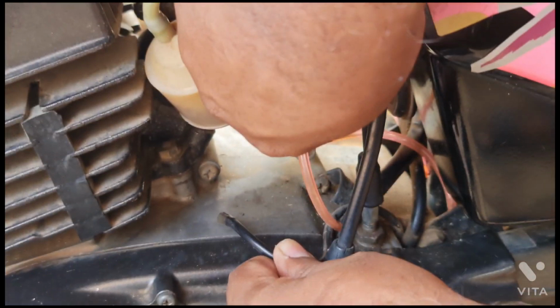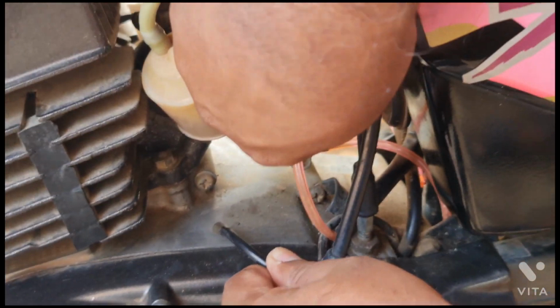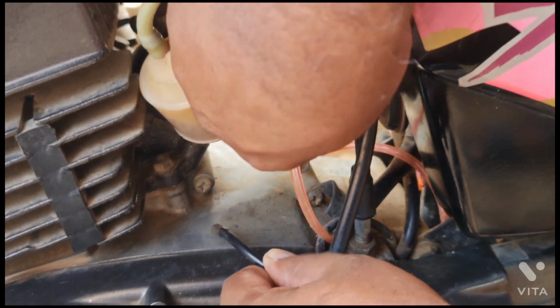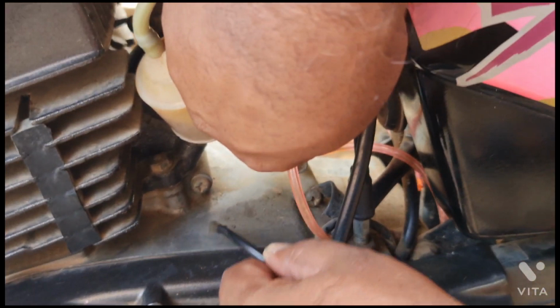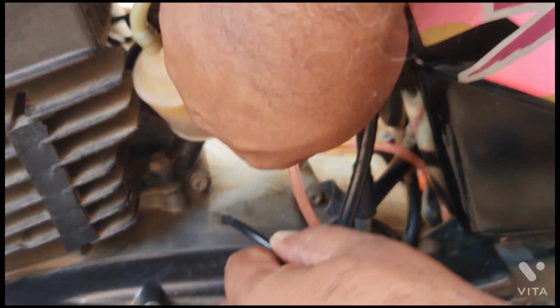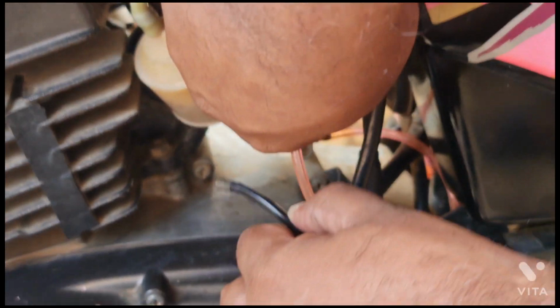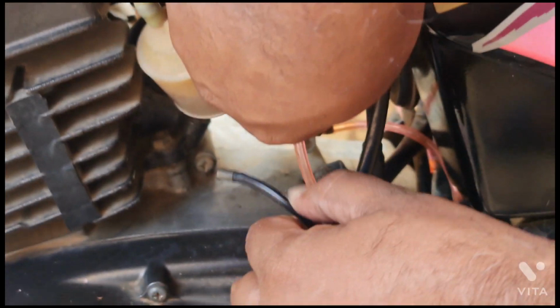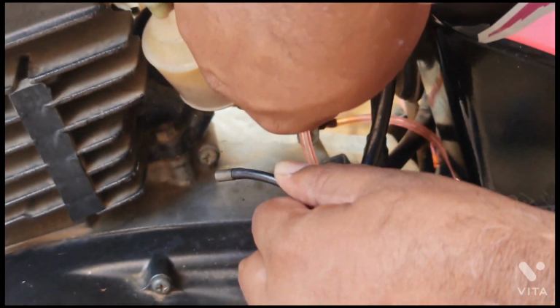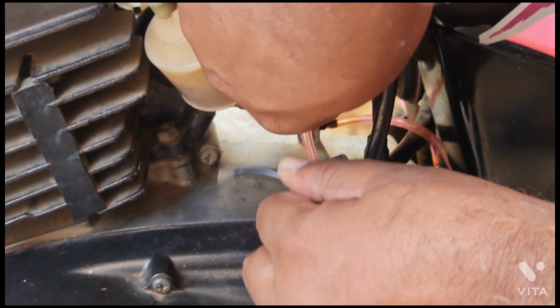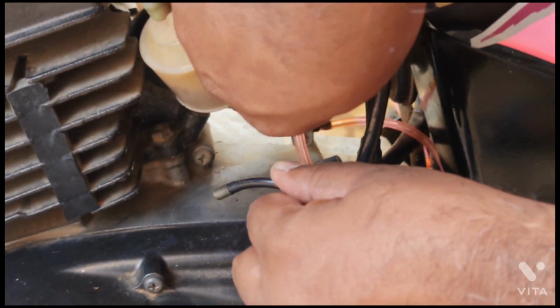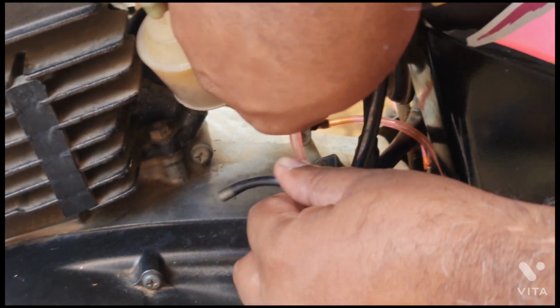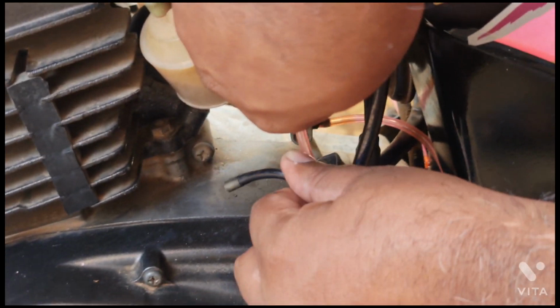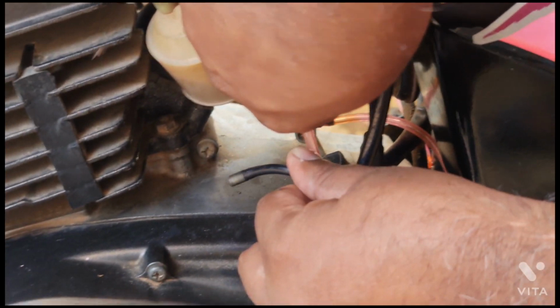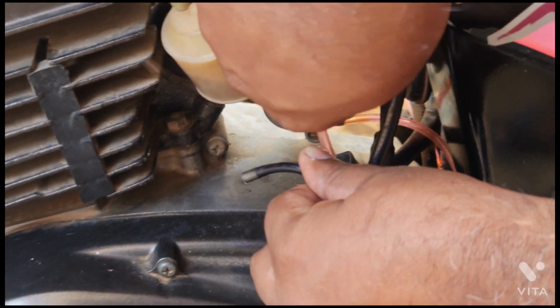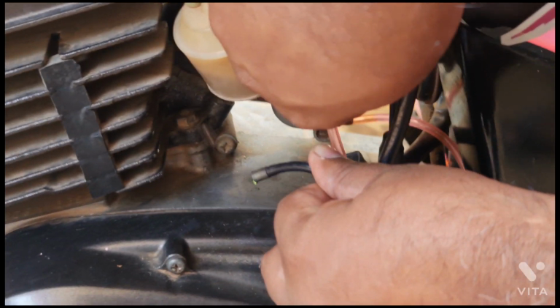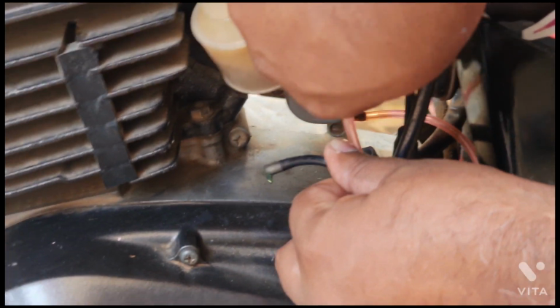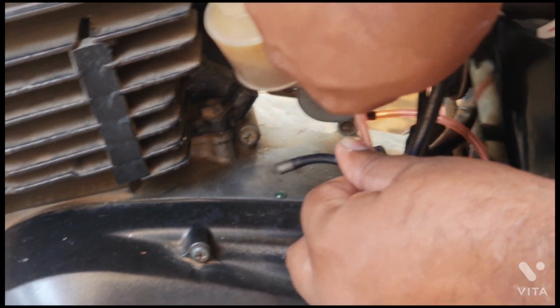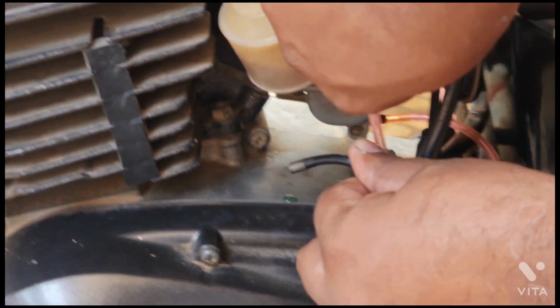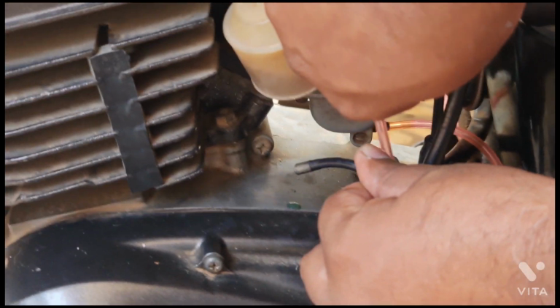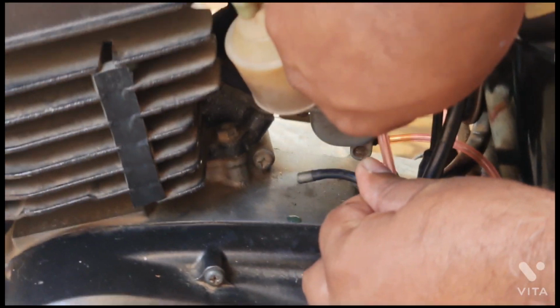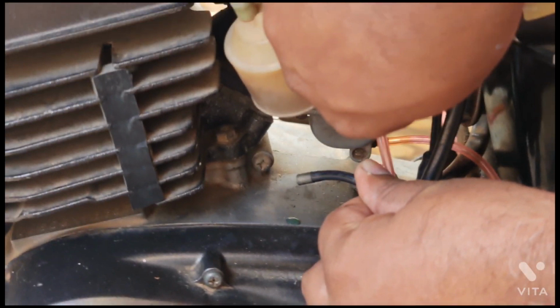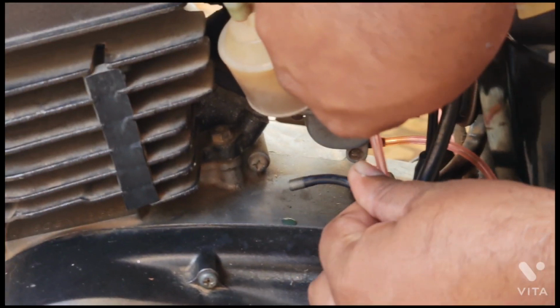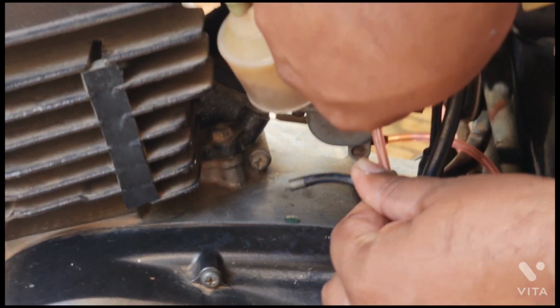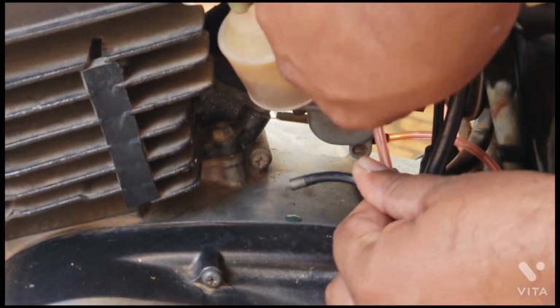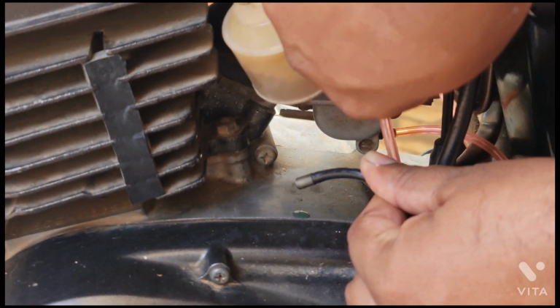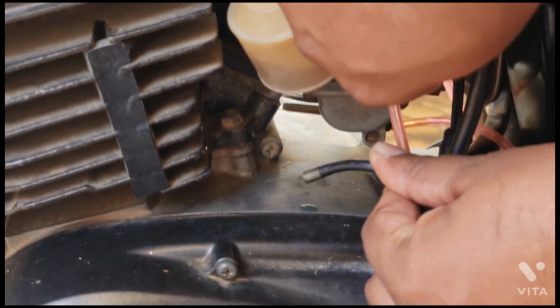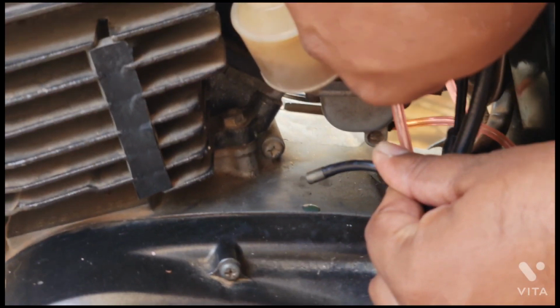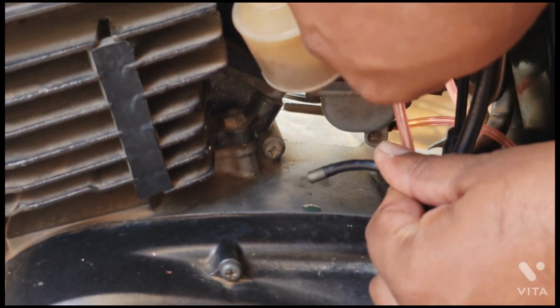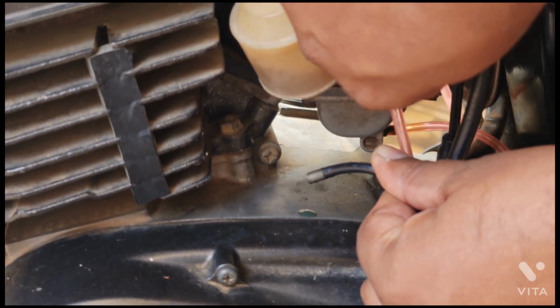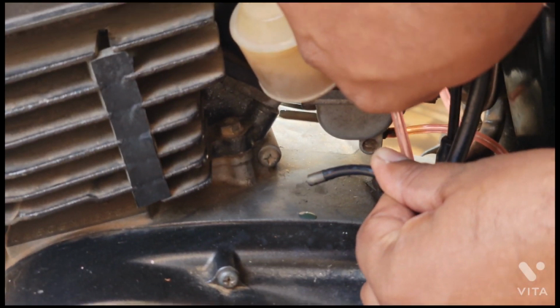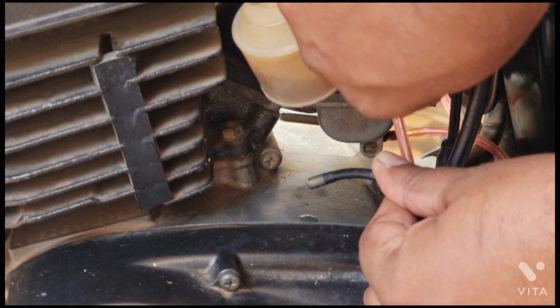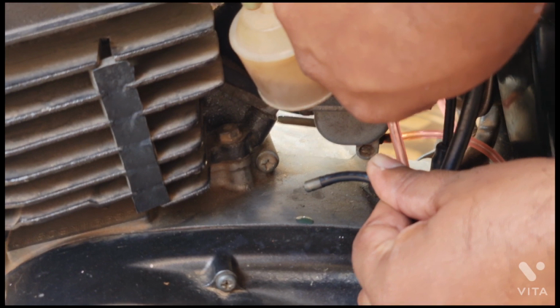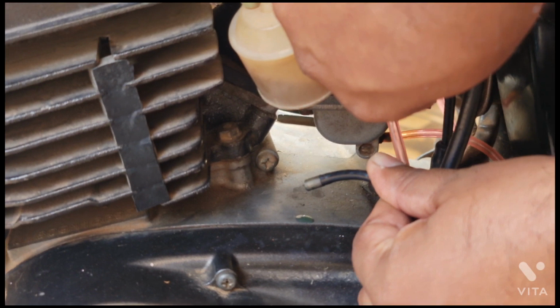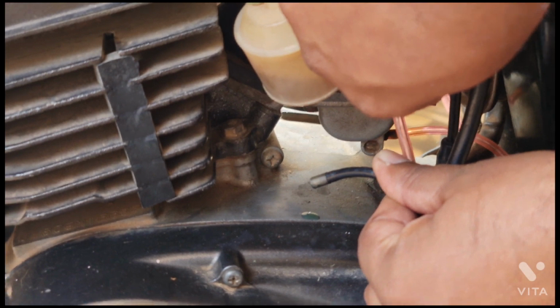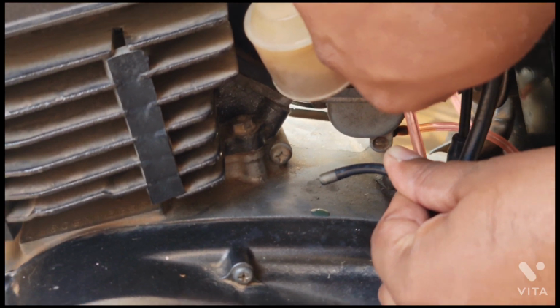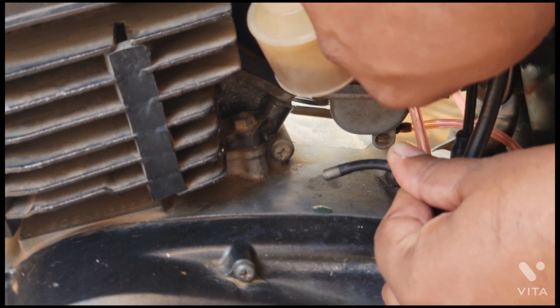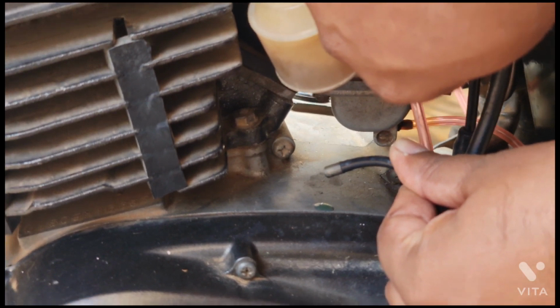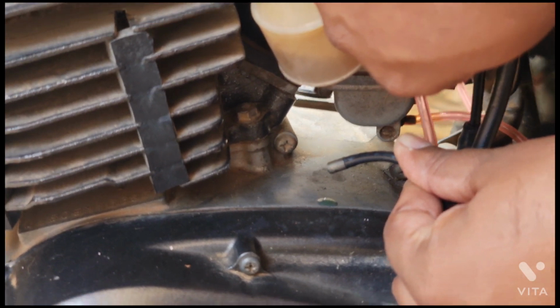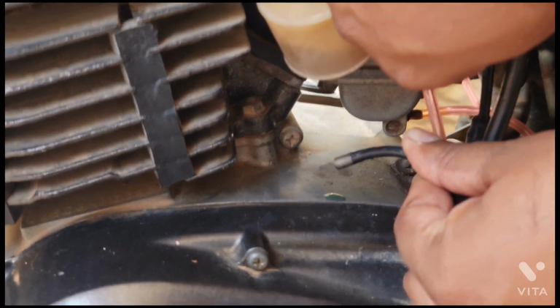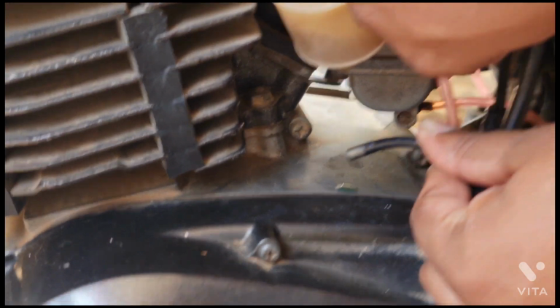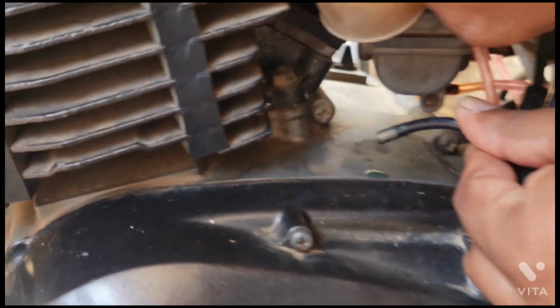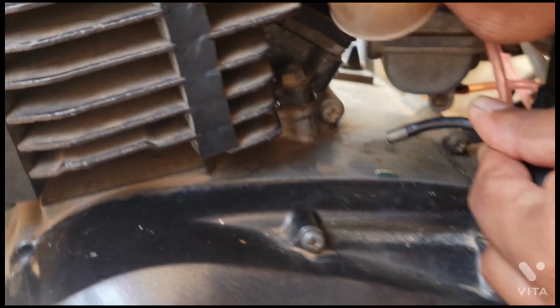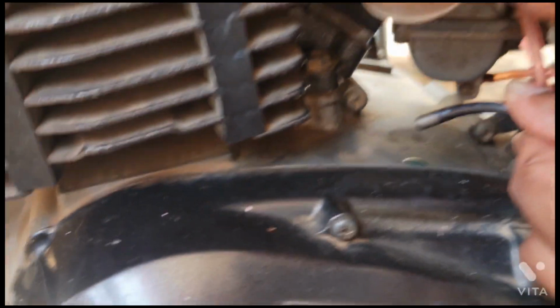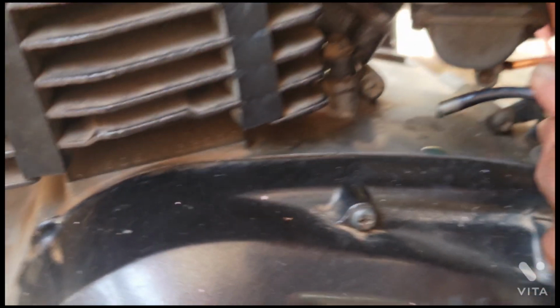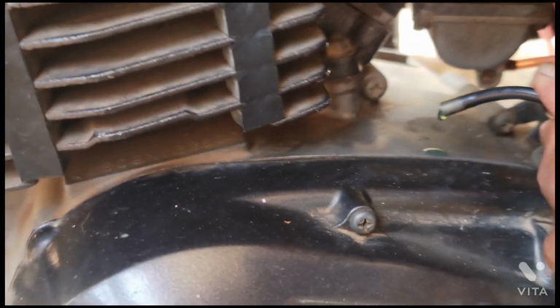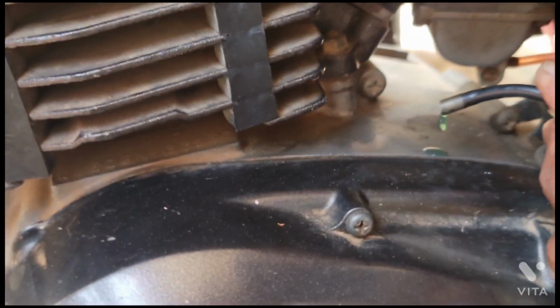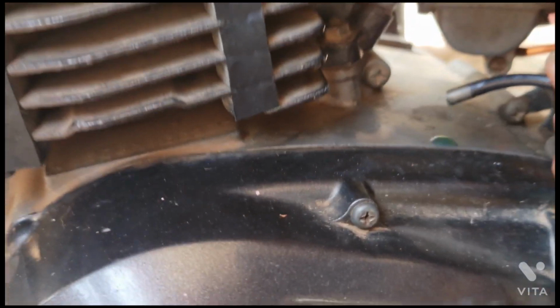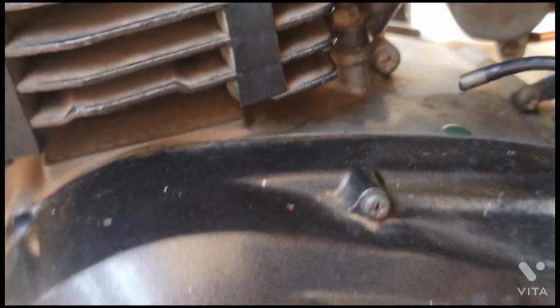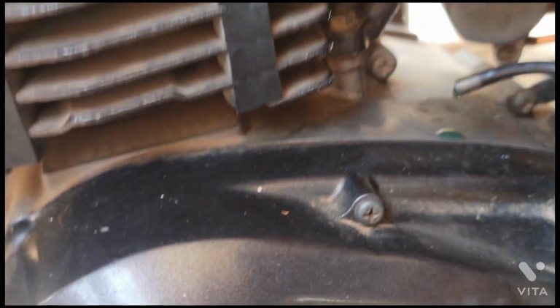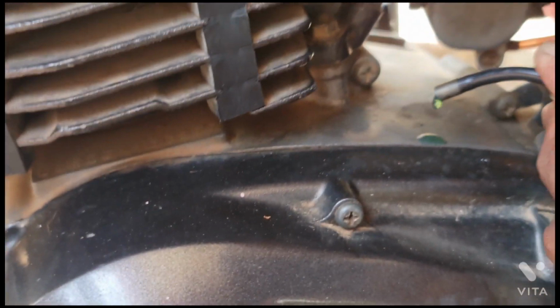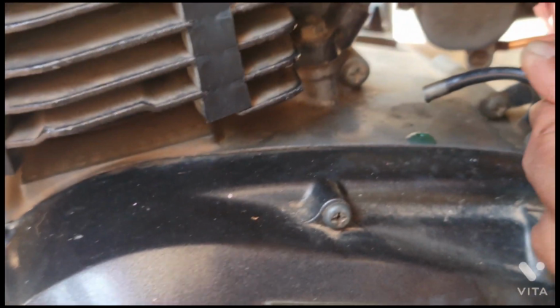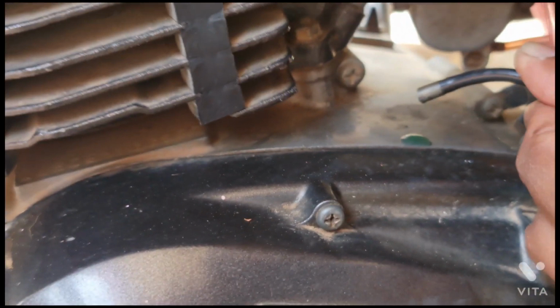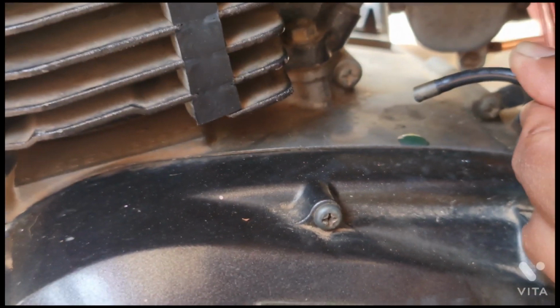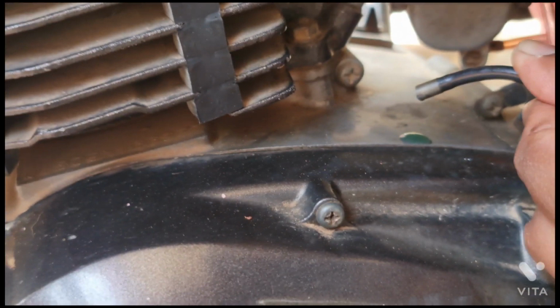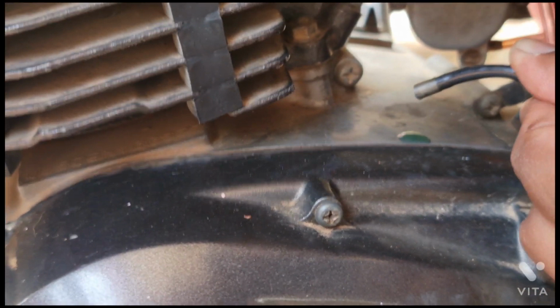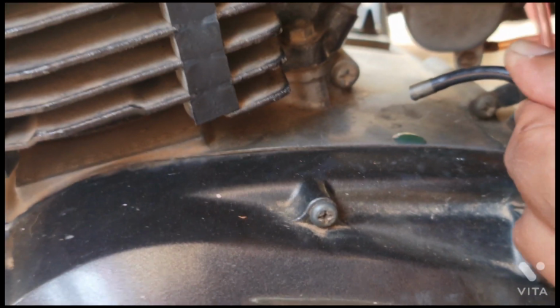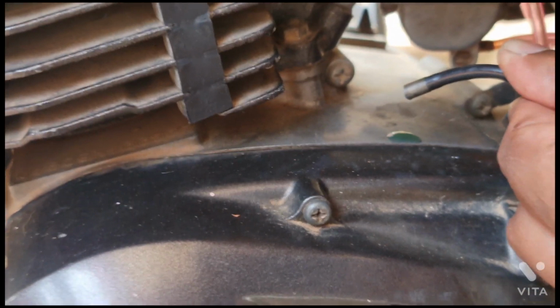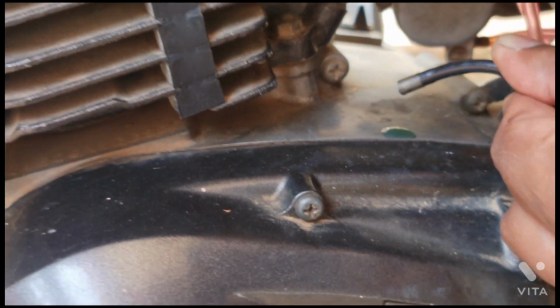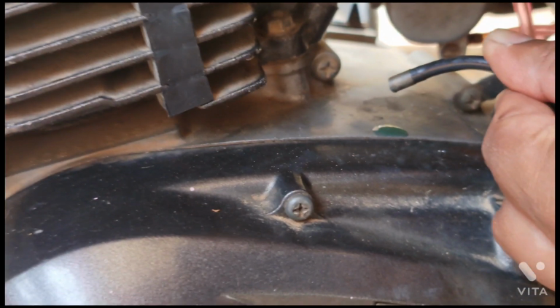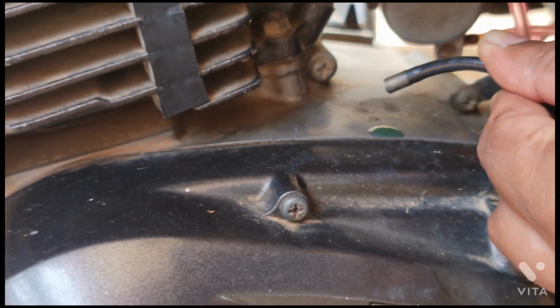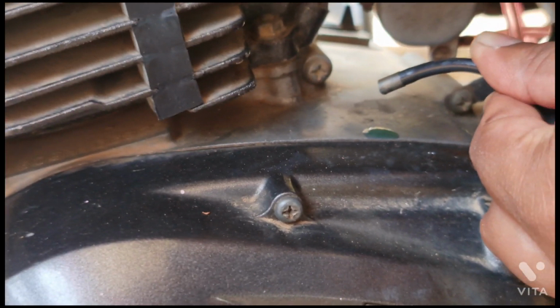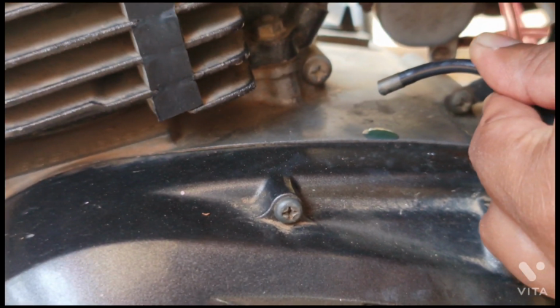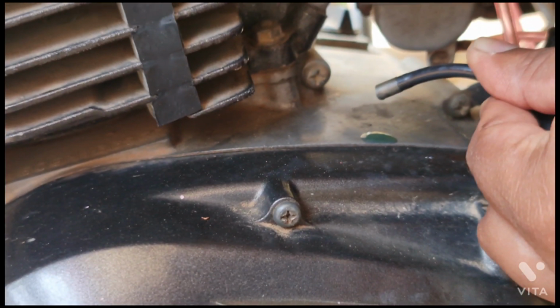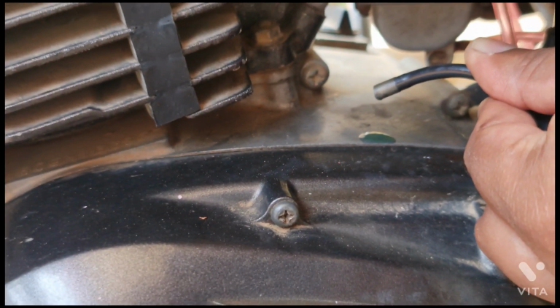So you can manually lift it and see — you can see the oil coming out drop by drop.